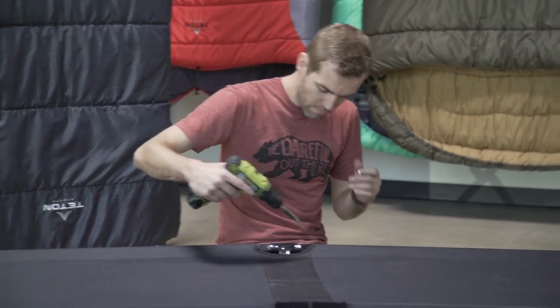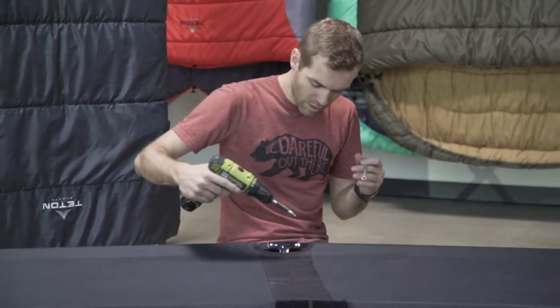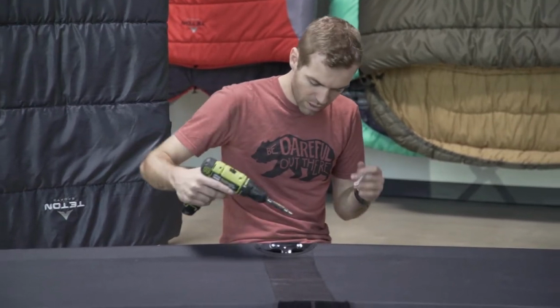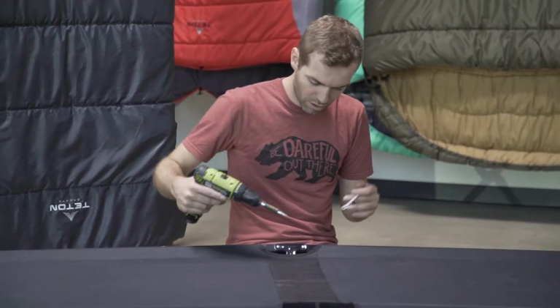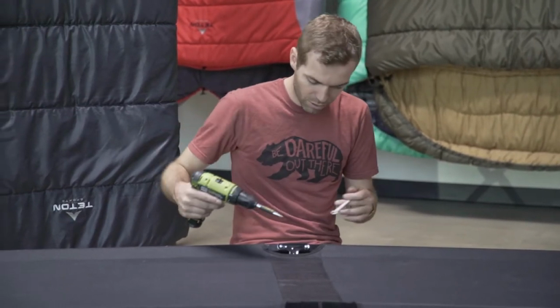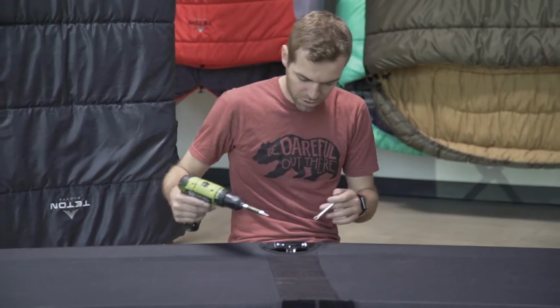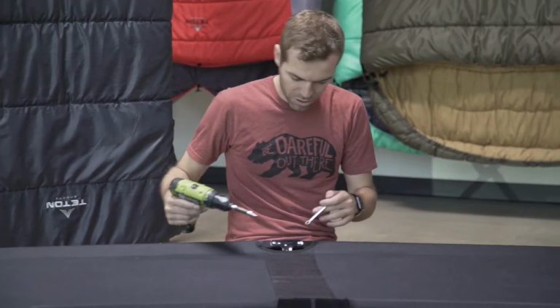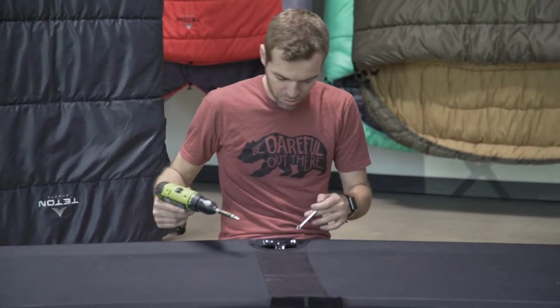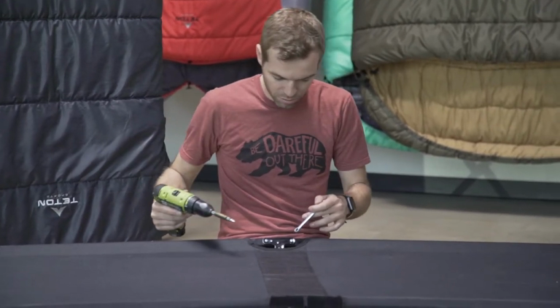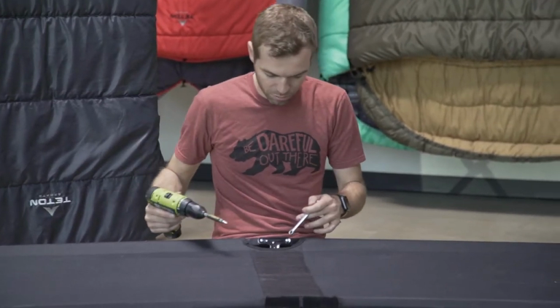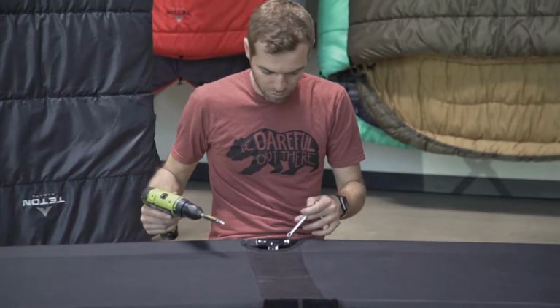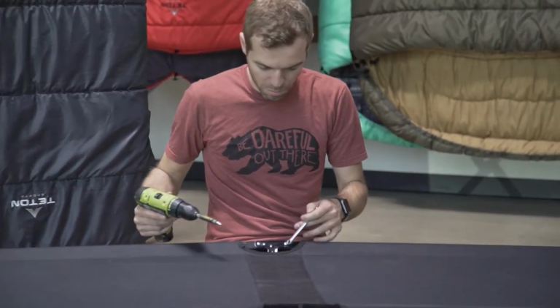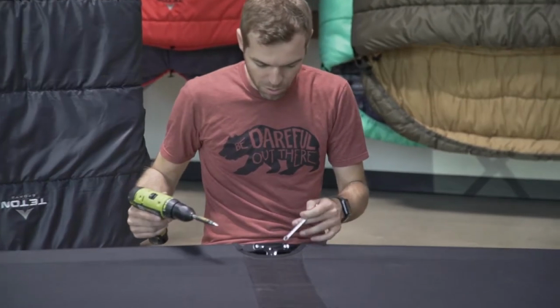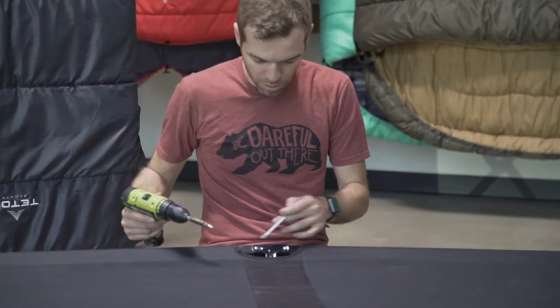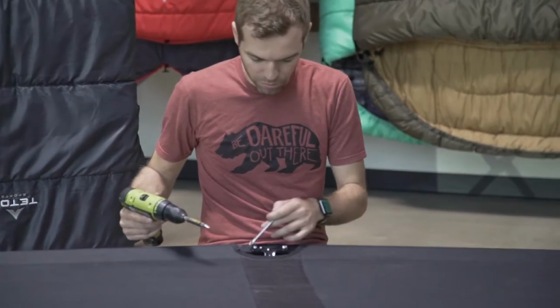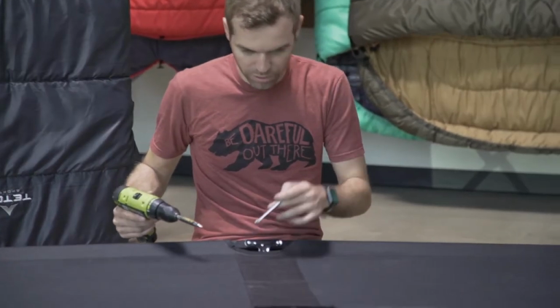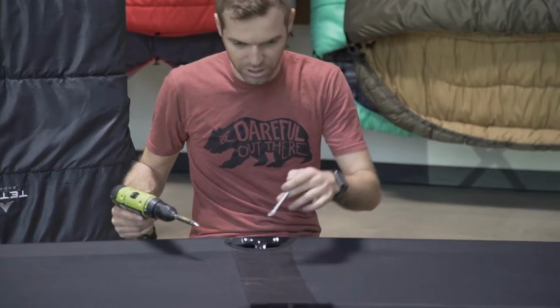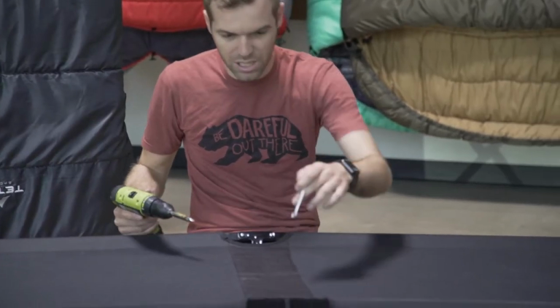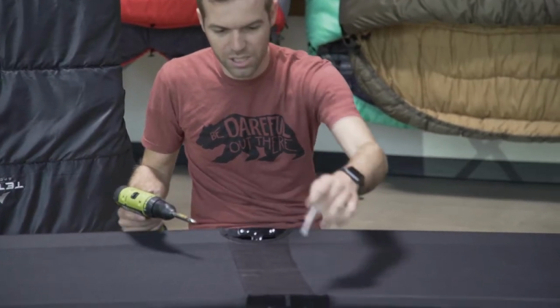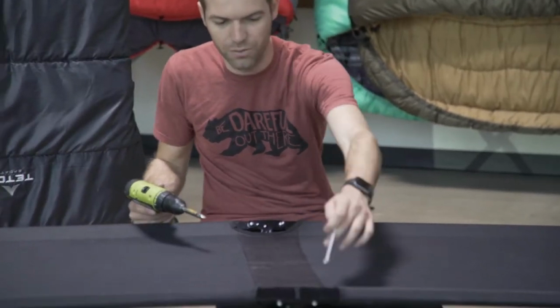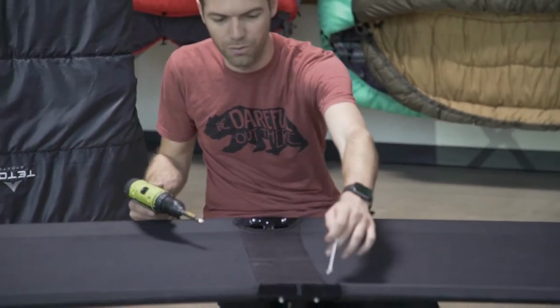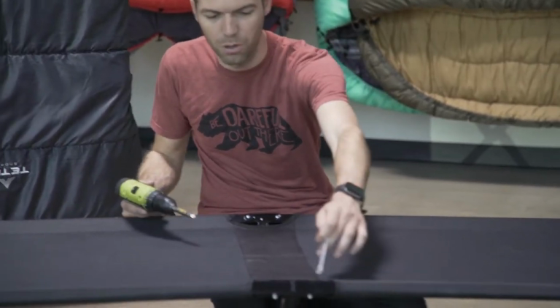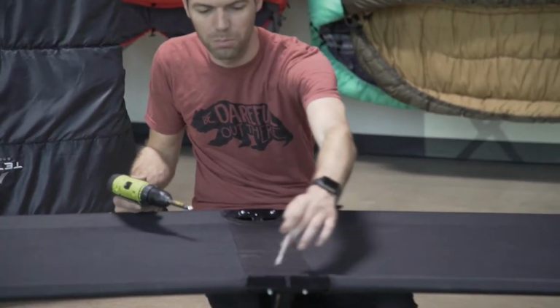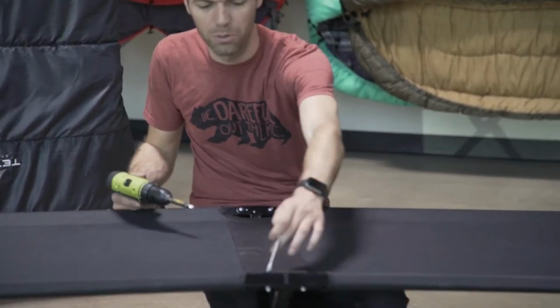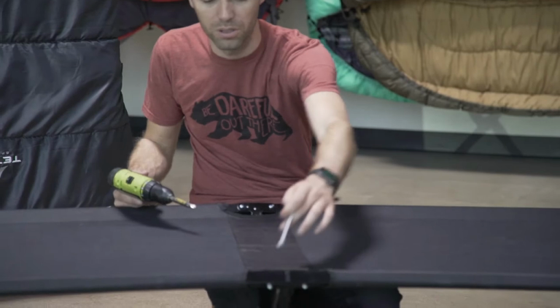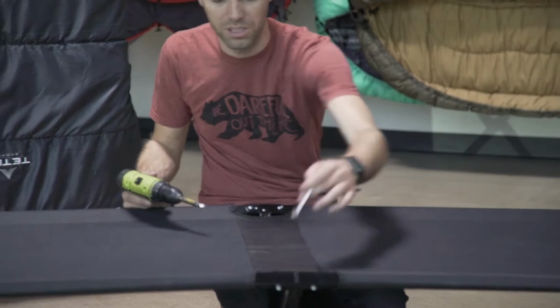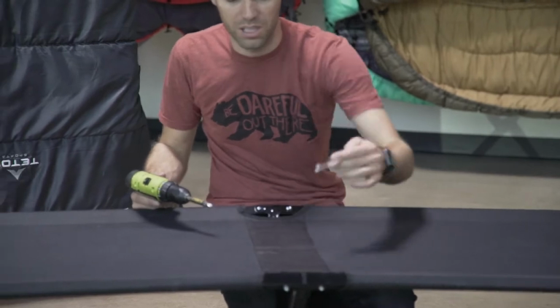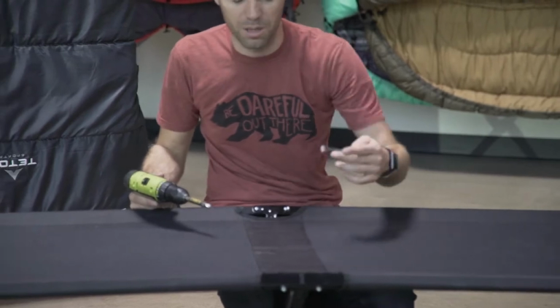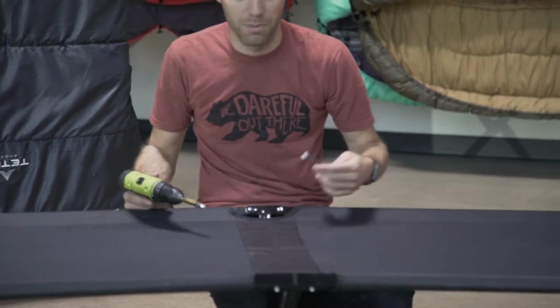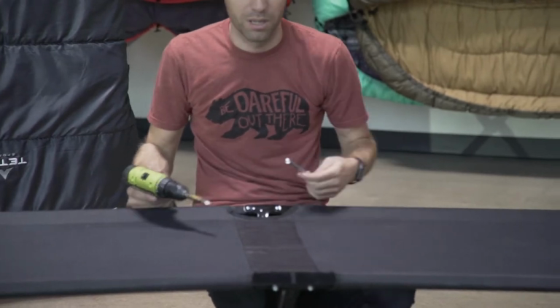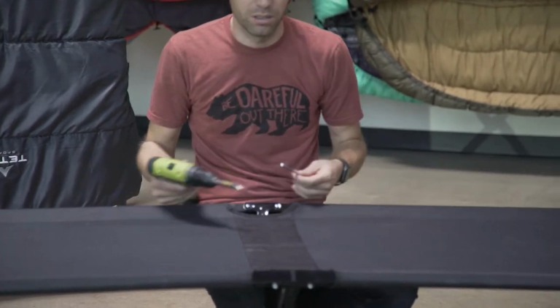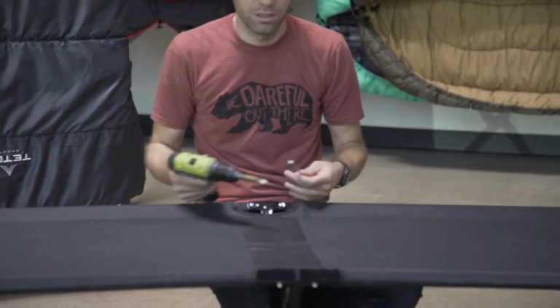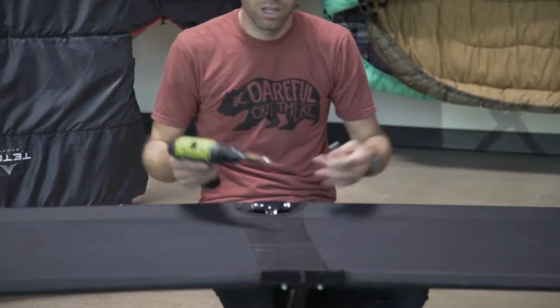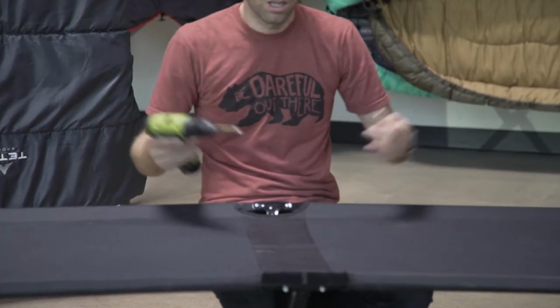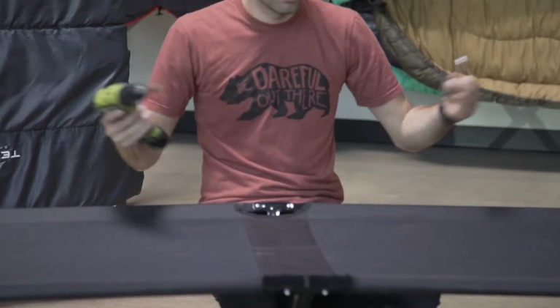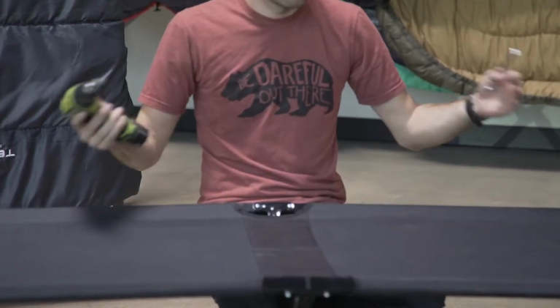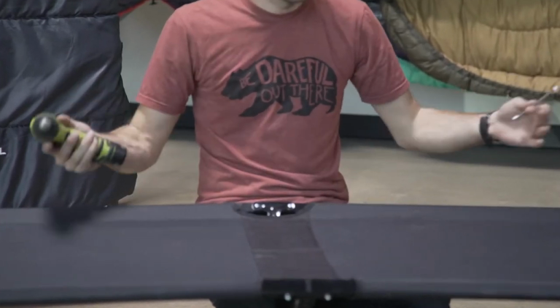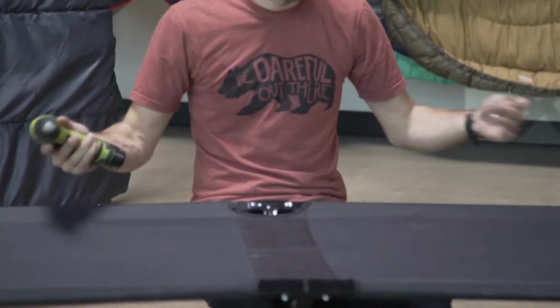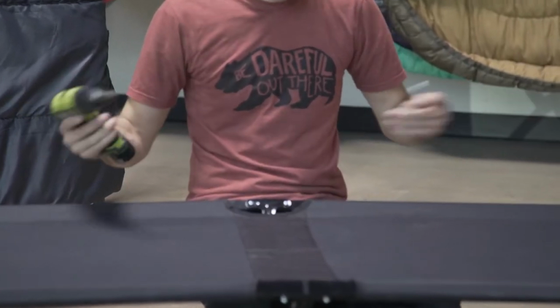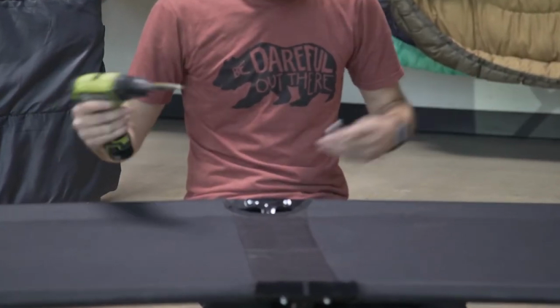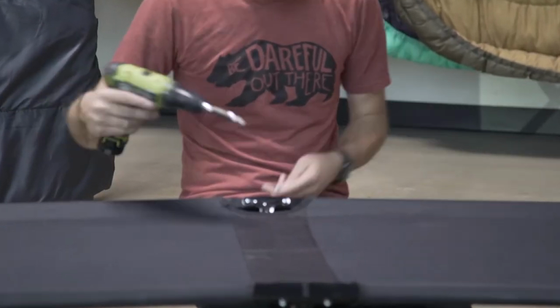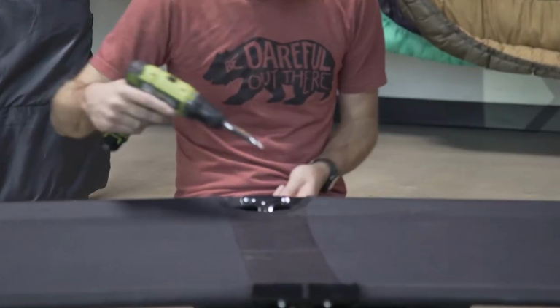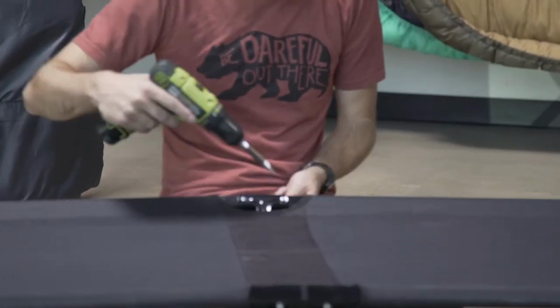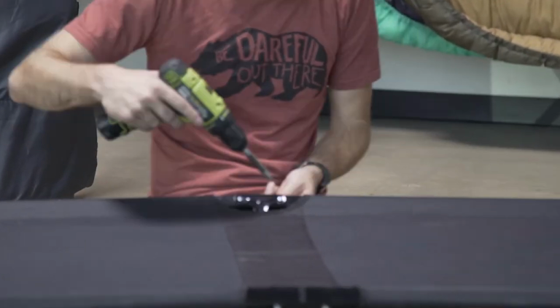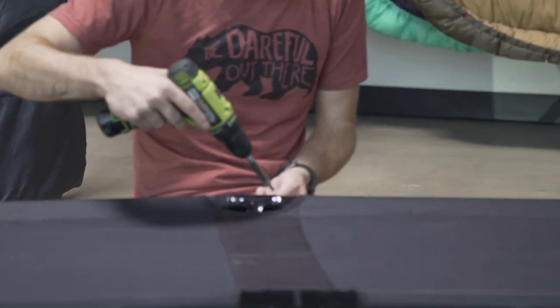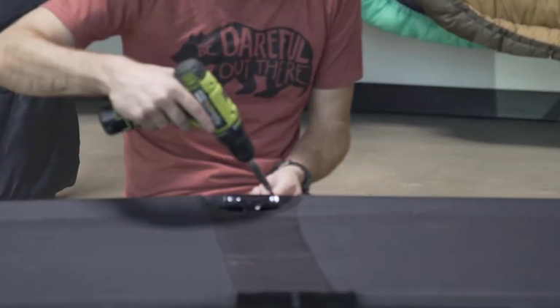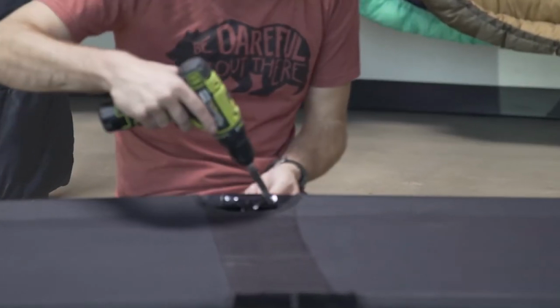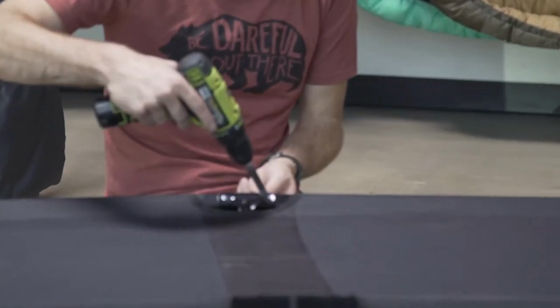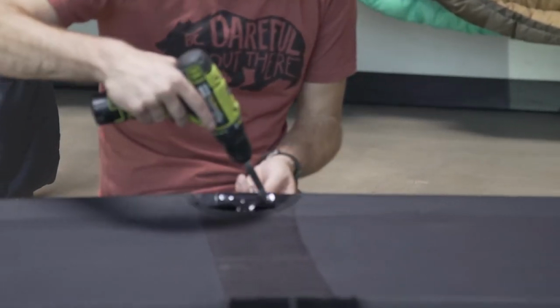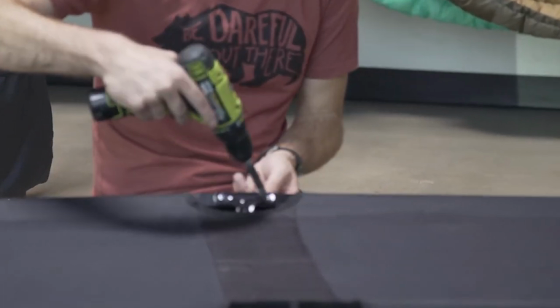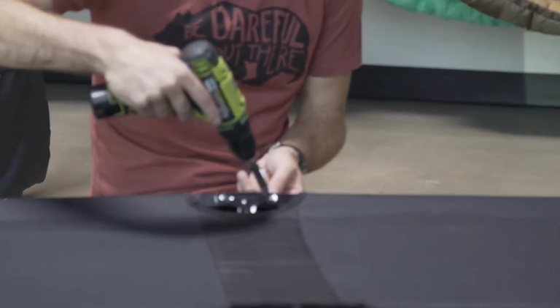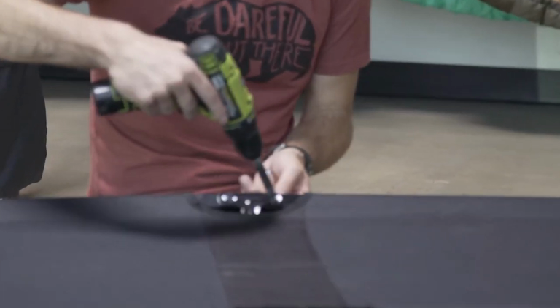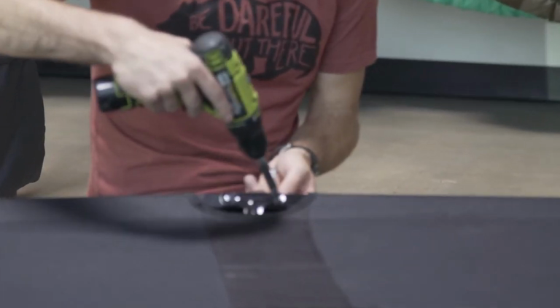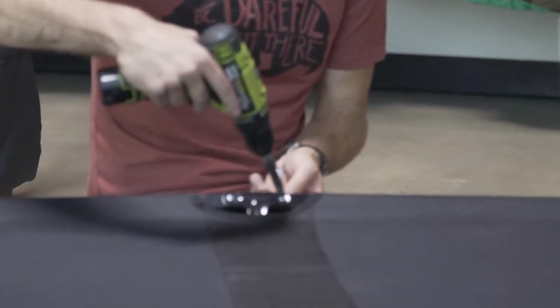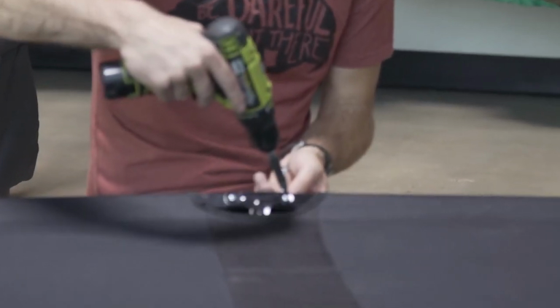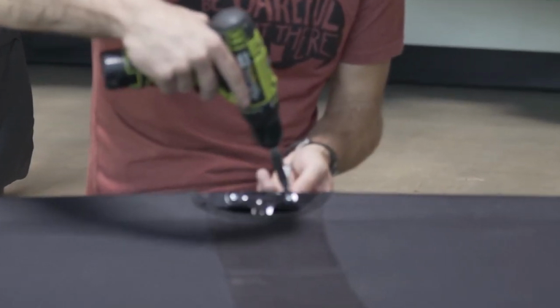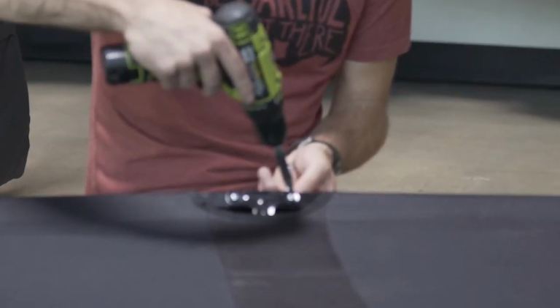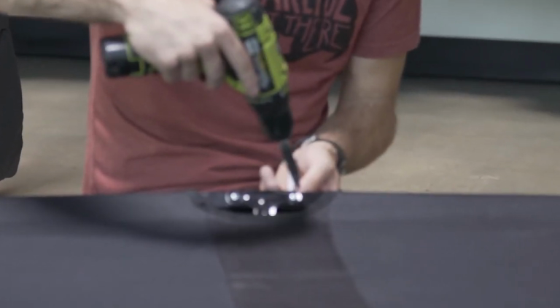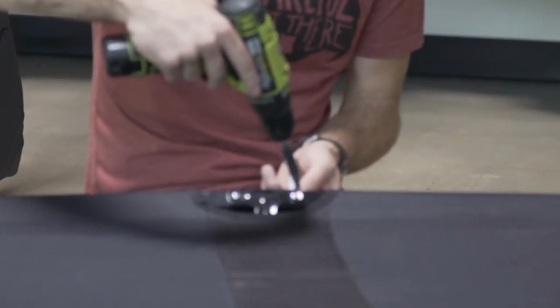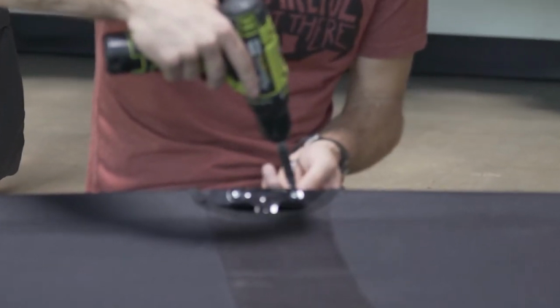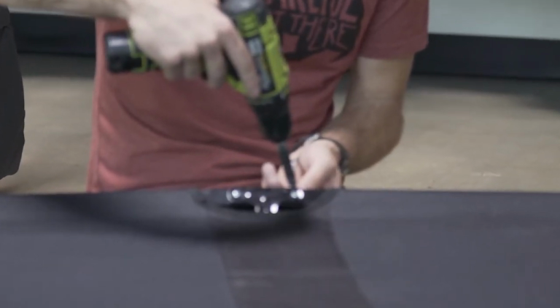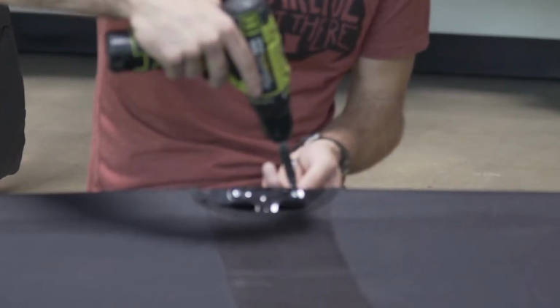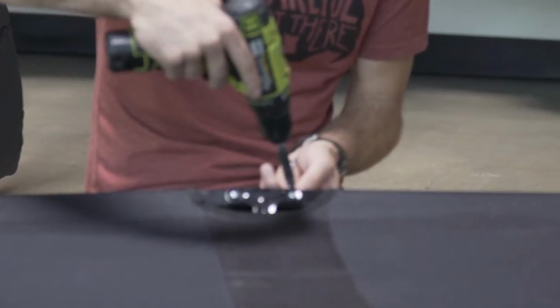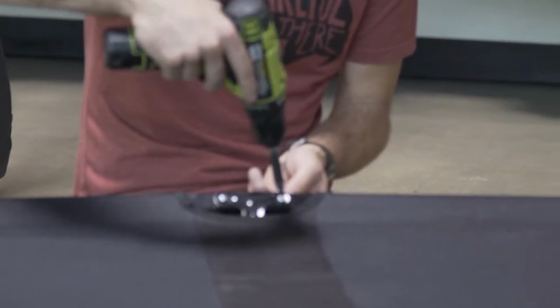You're going to remove these four bolts in the middle, pull the cot apart, and then we will replace the cot top.